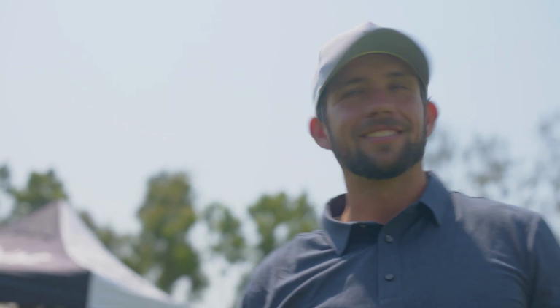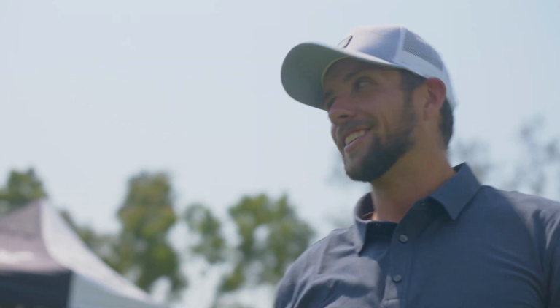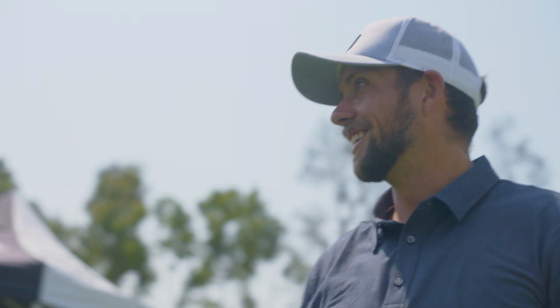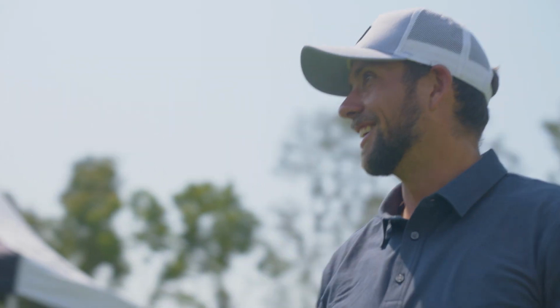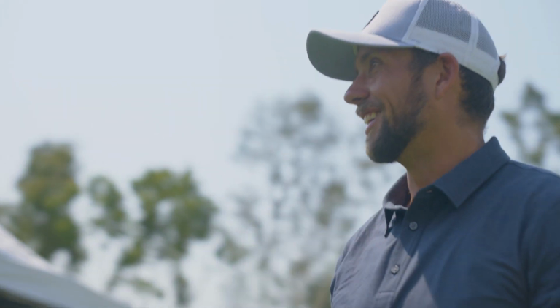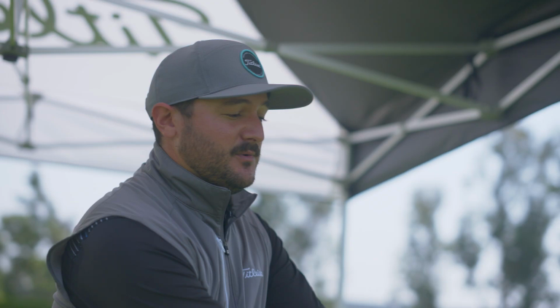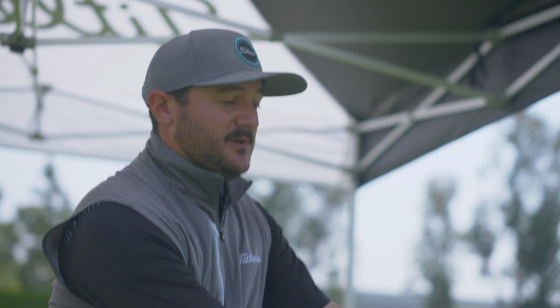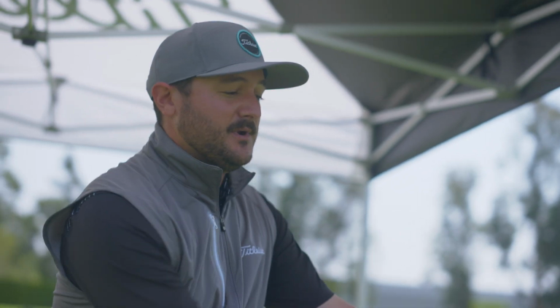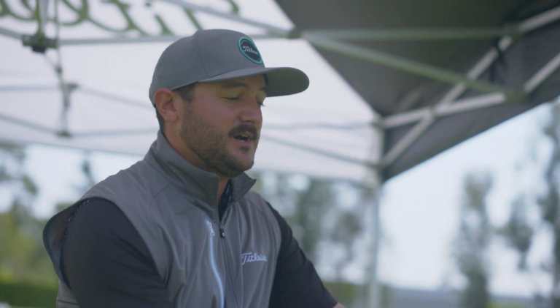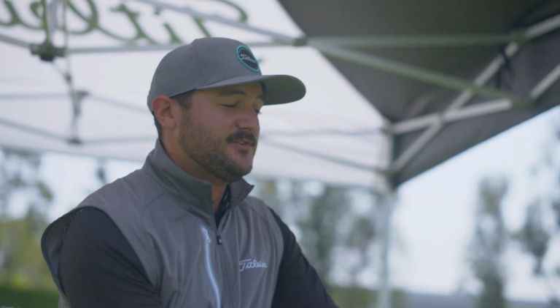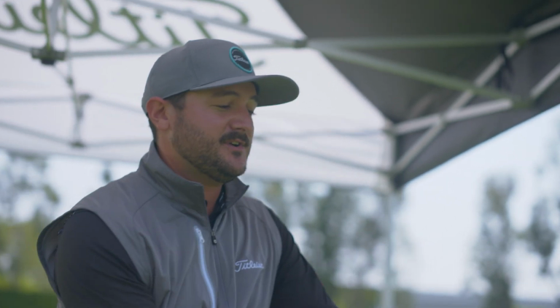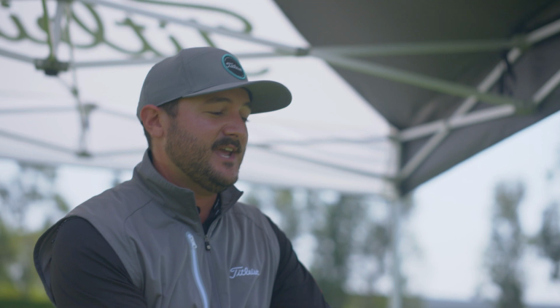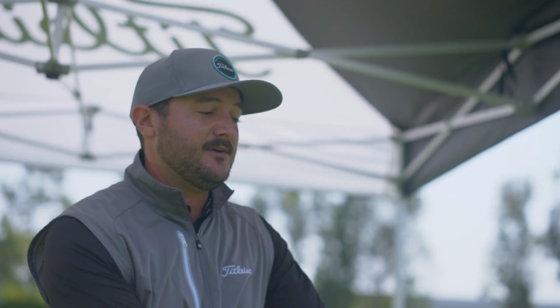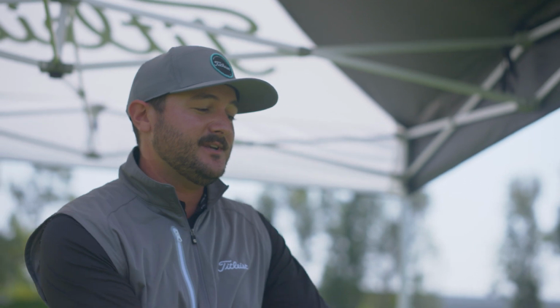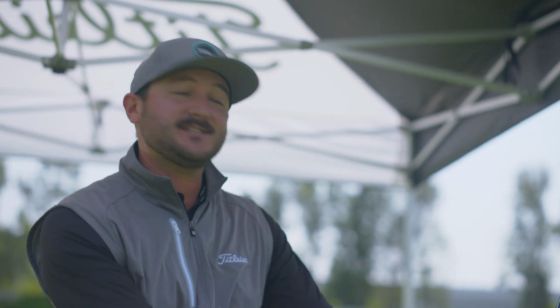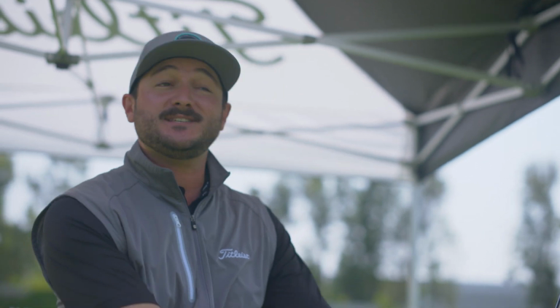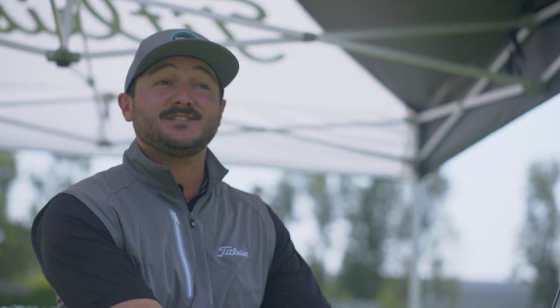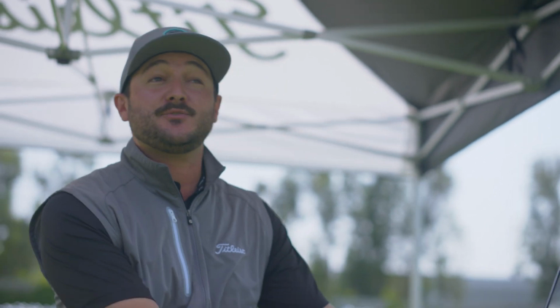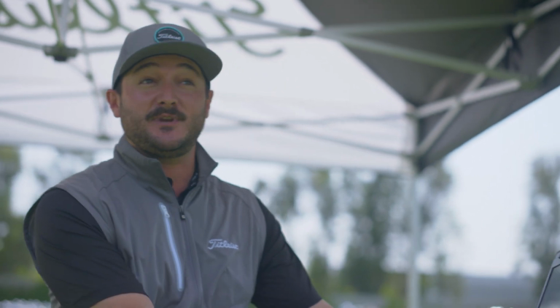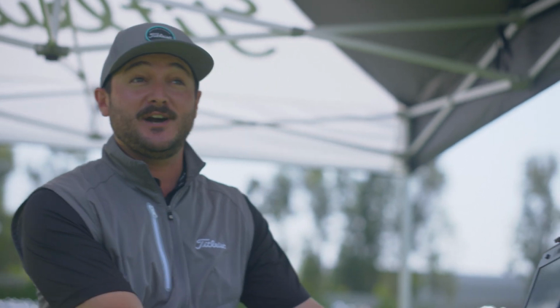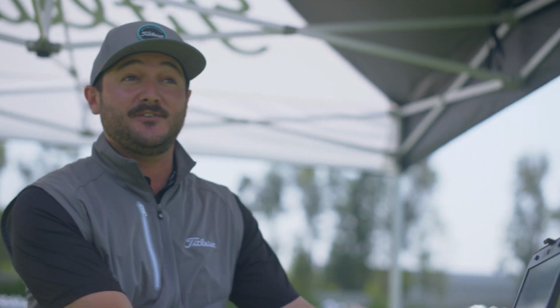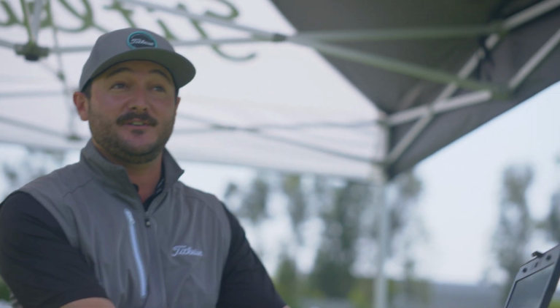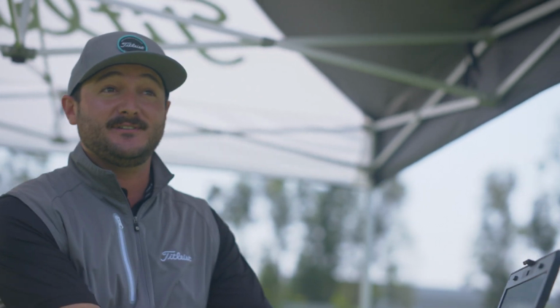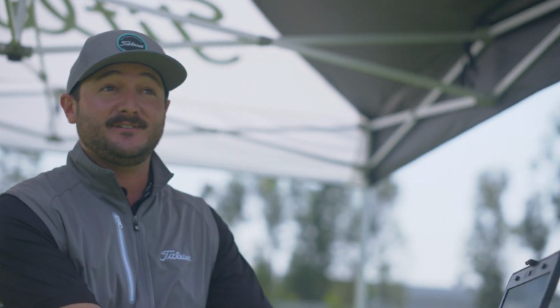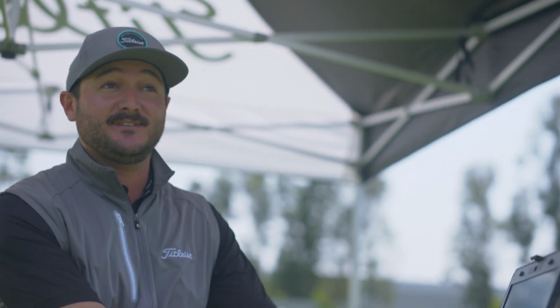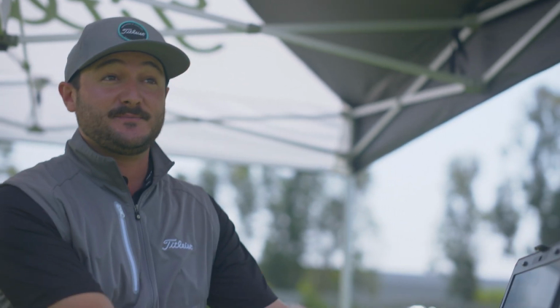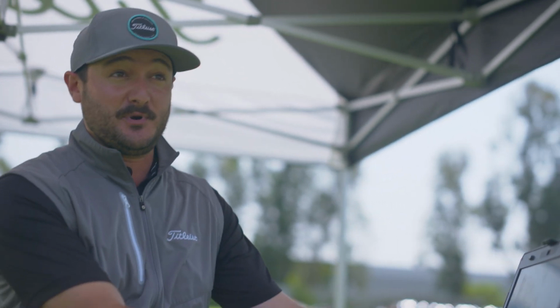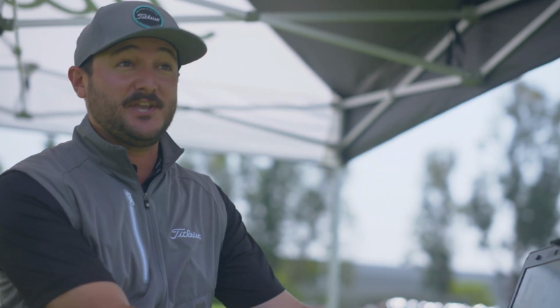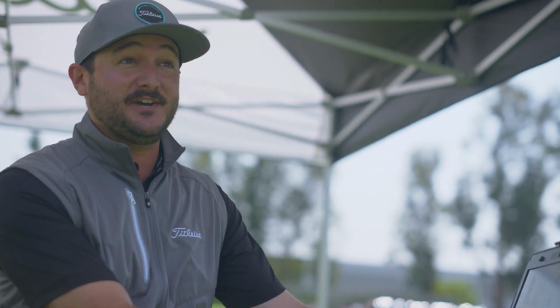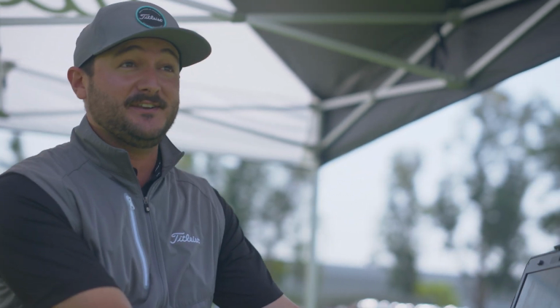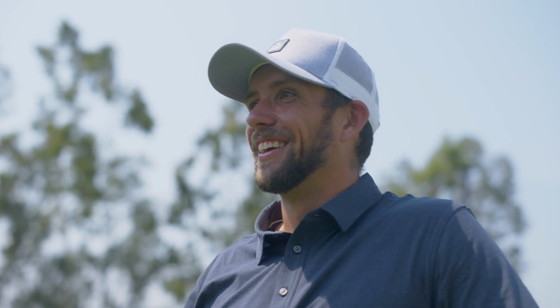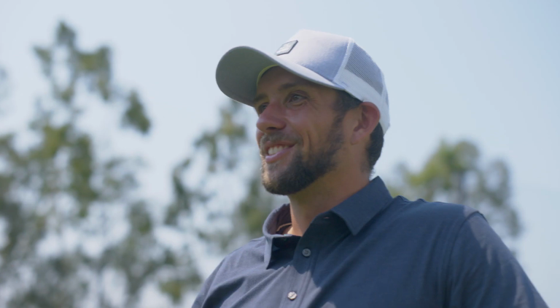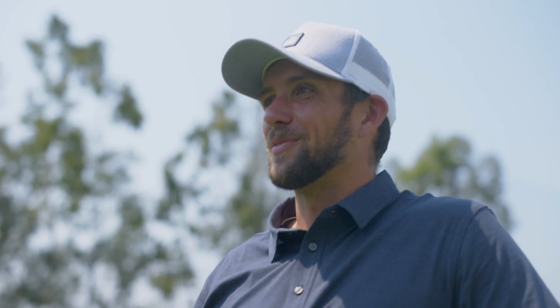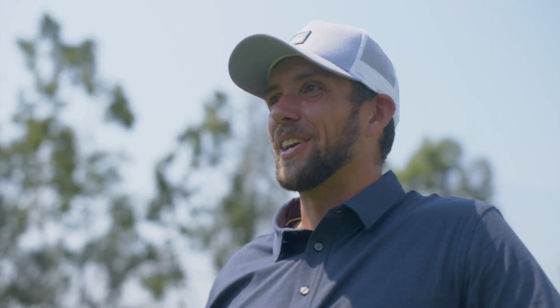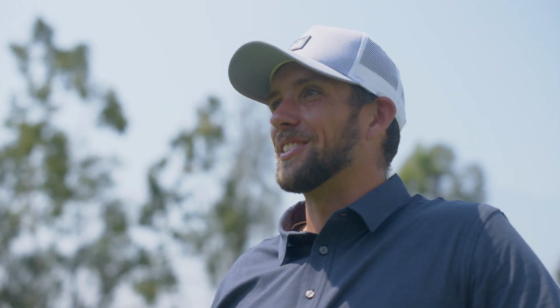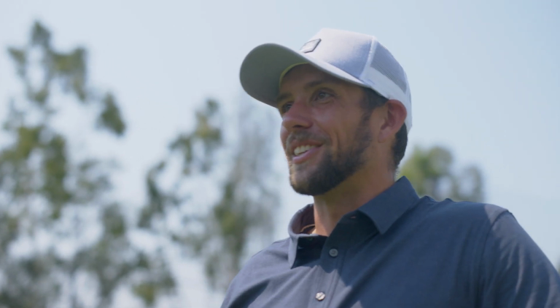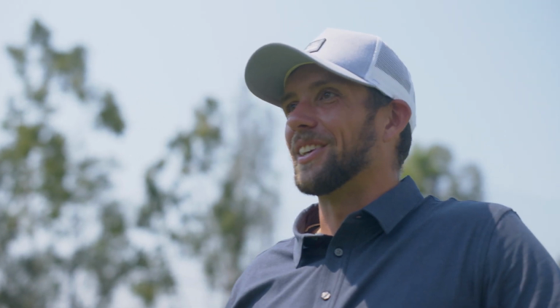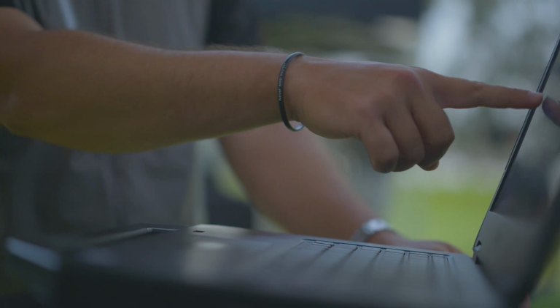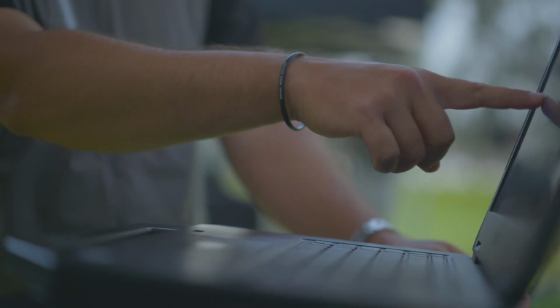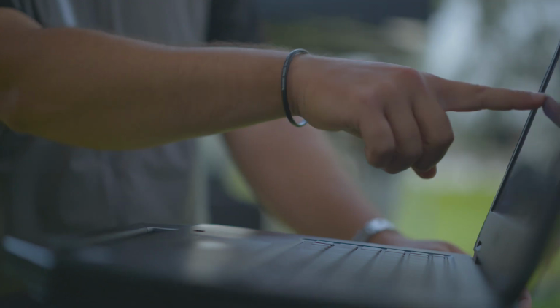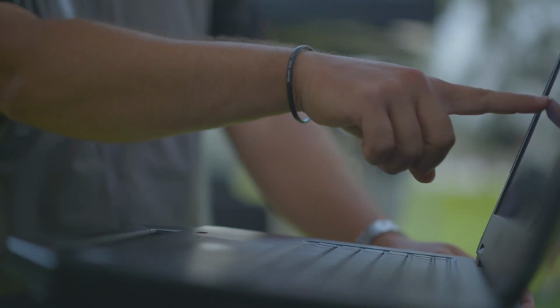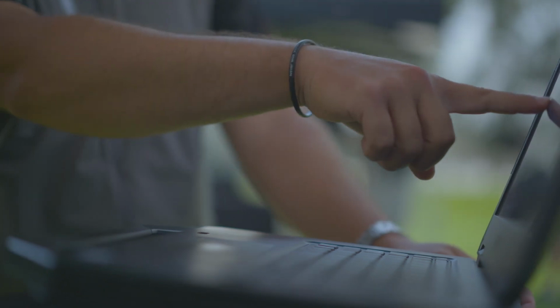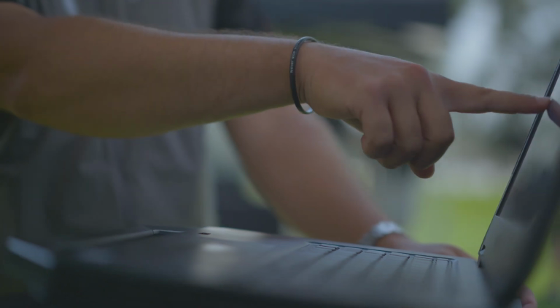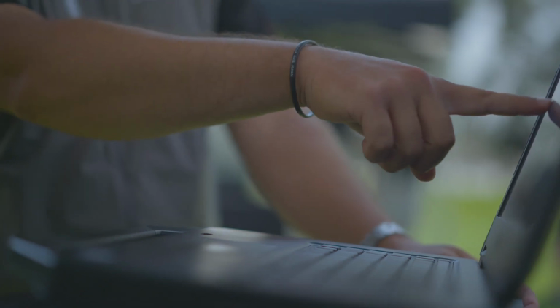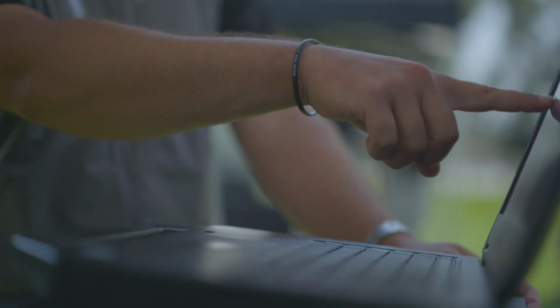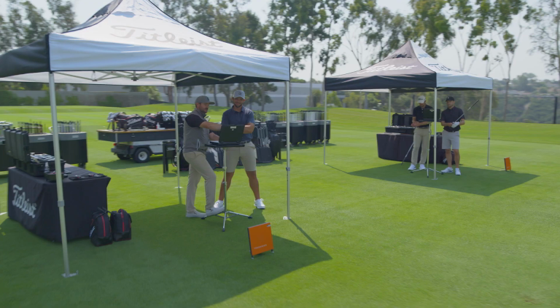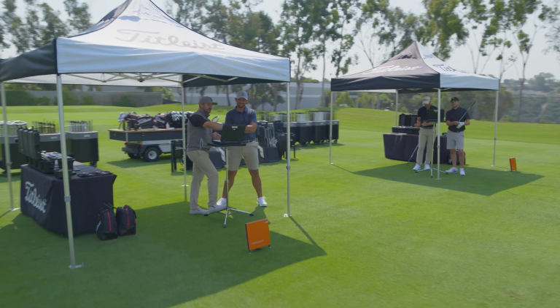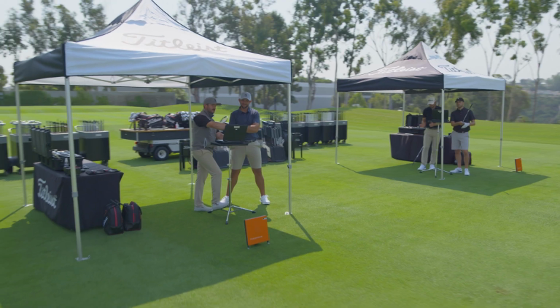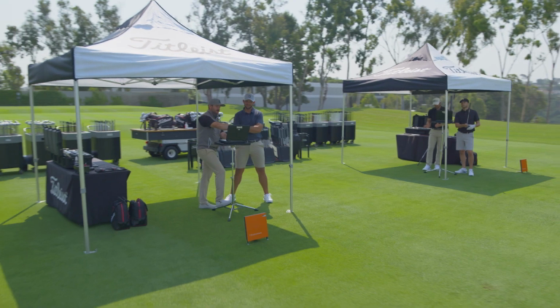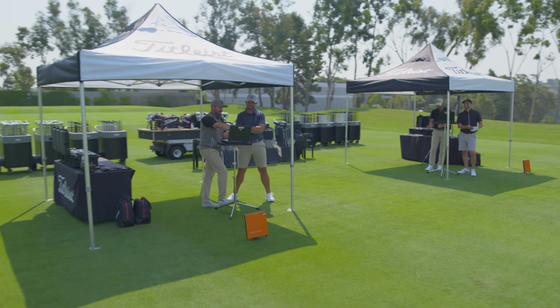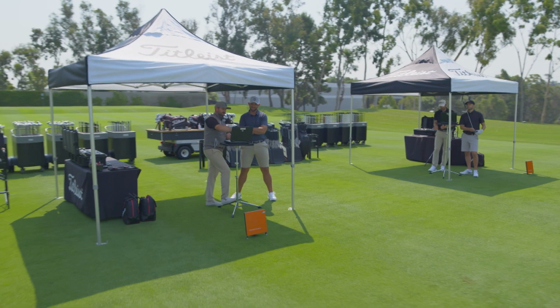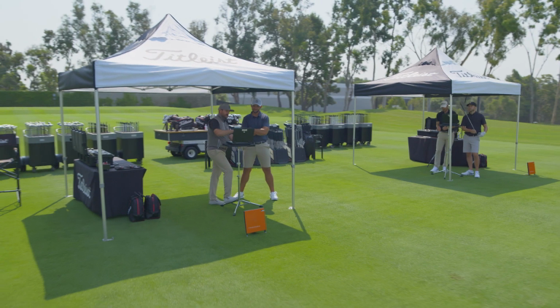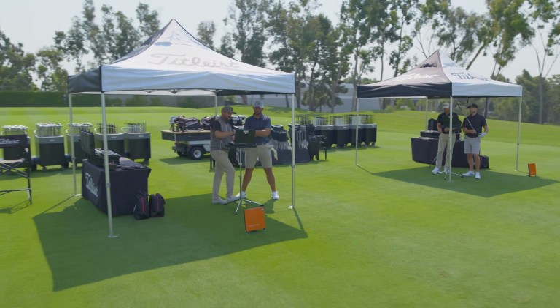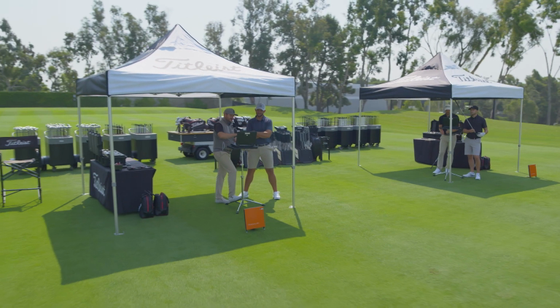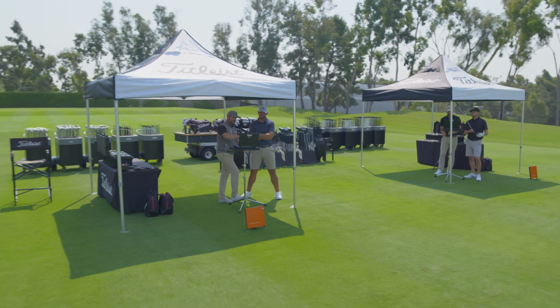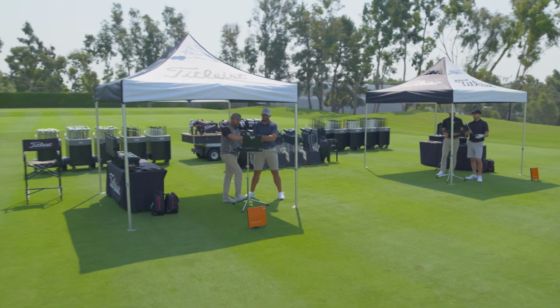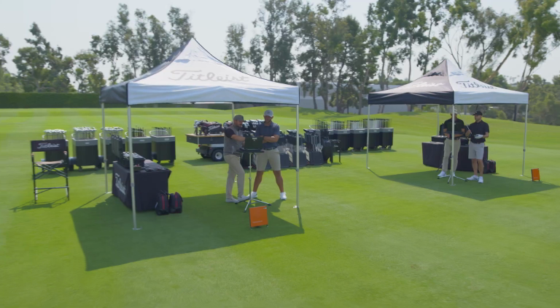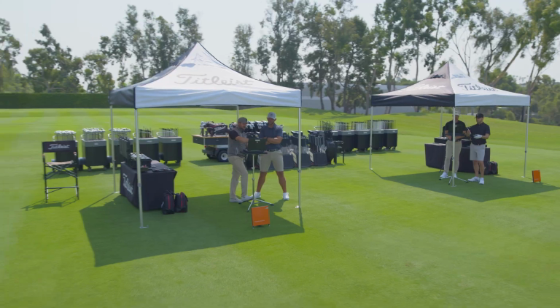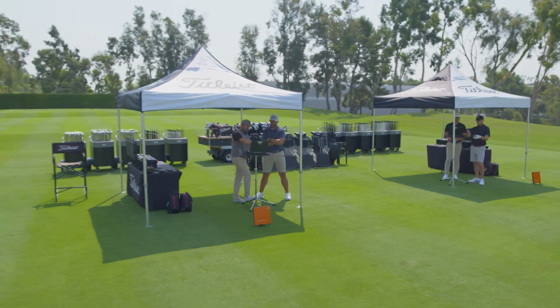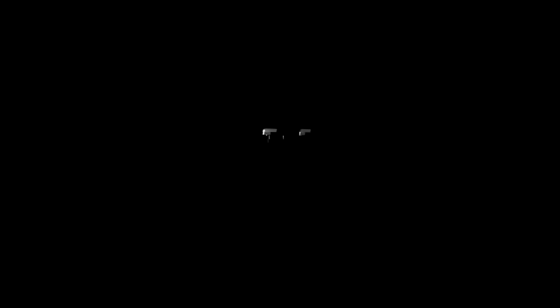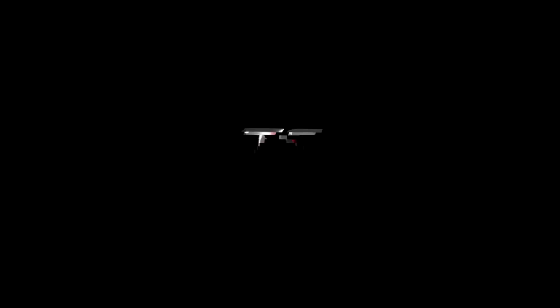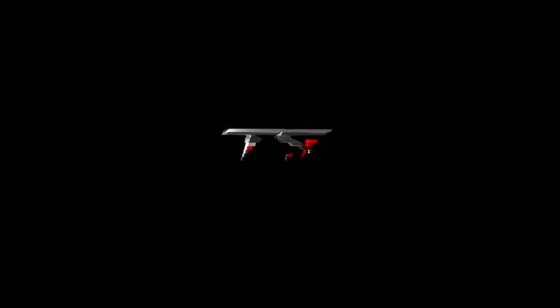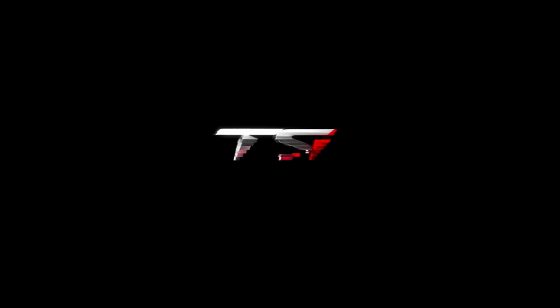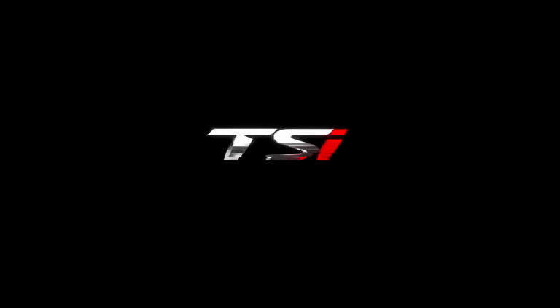Spin rate 2100, carry distance 300. That's pretty good — it's amazing. For me to see that I can hit the fairway more often is amazing.